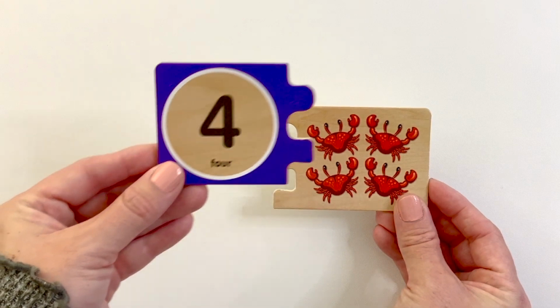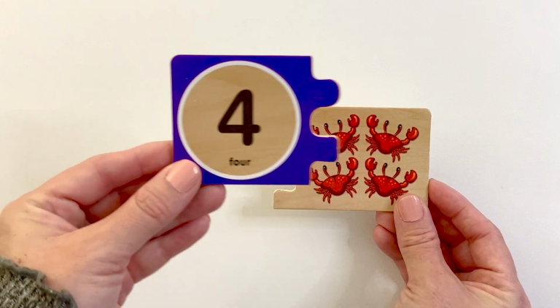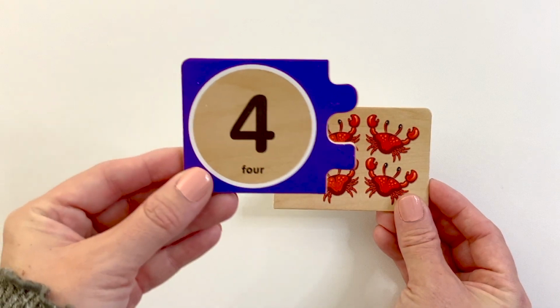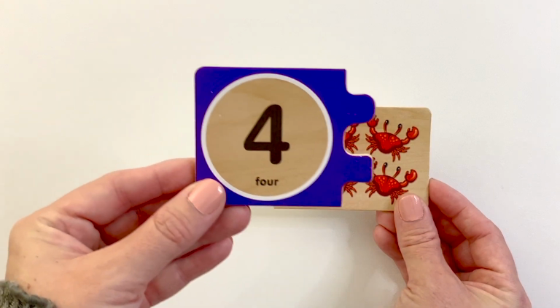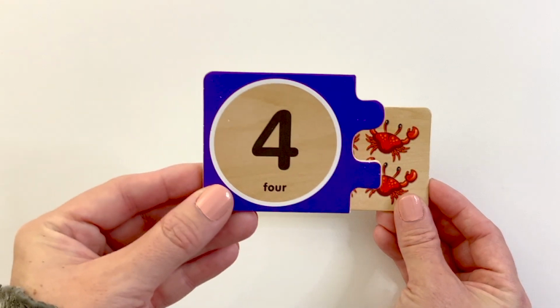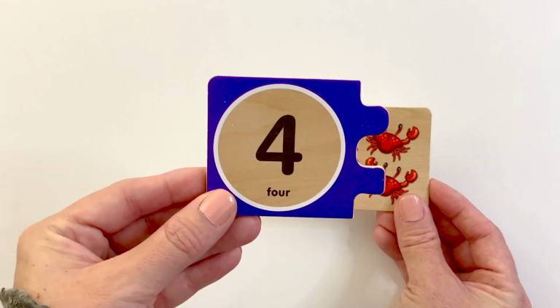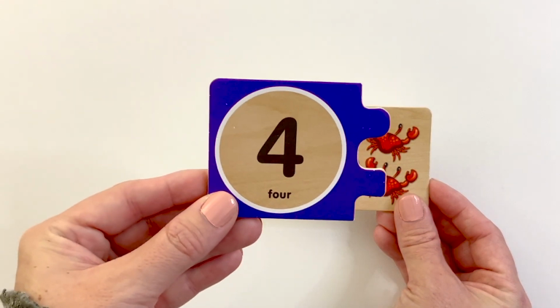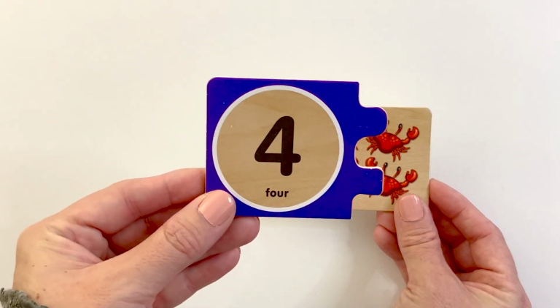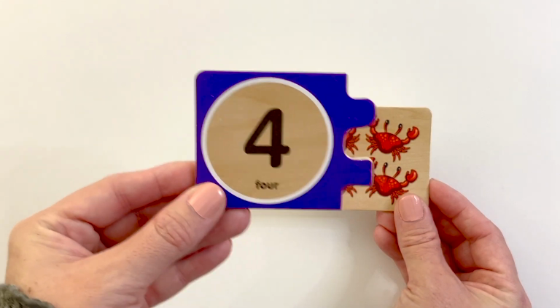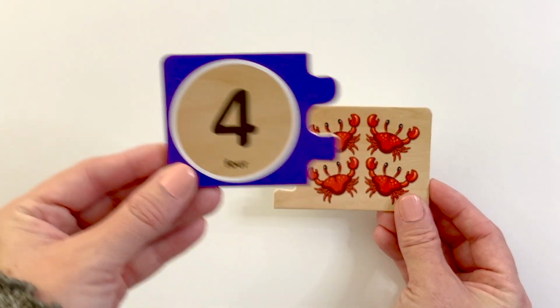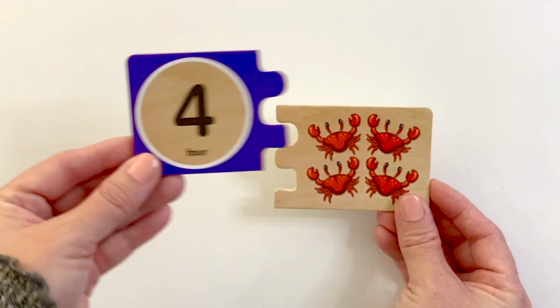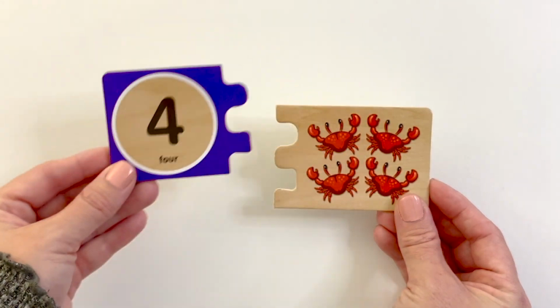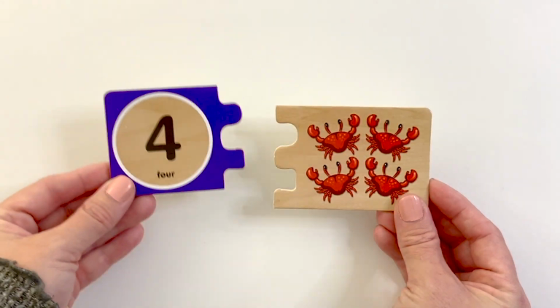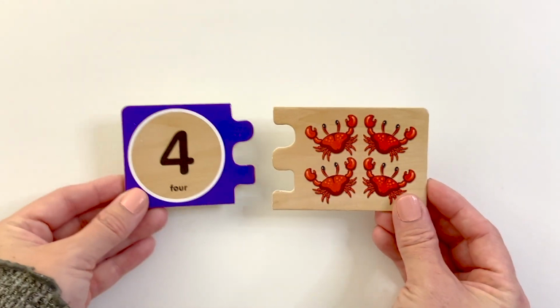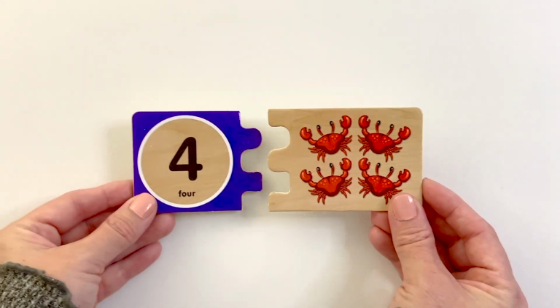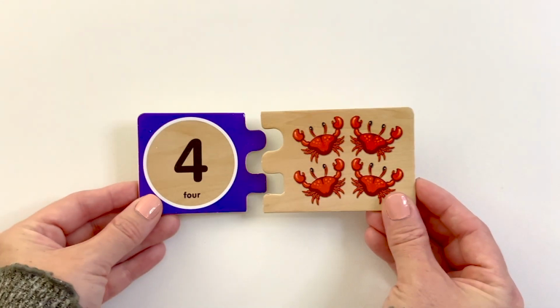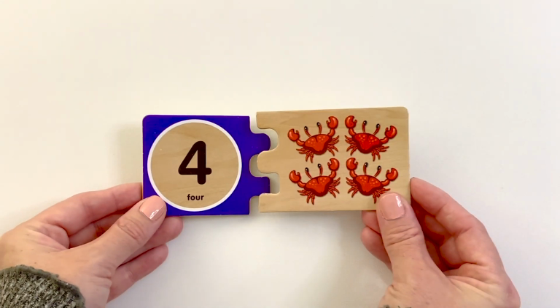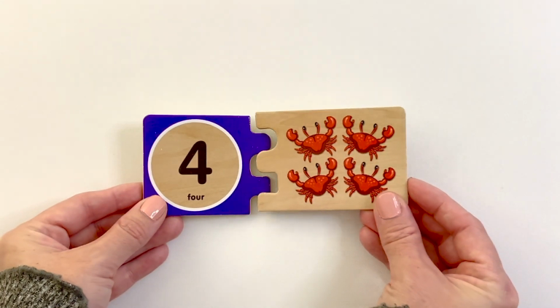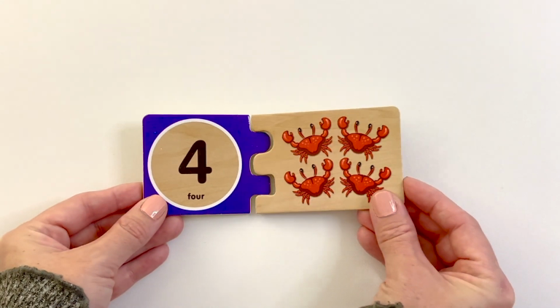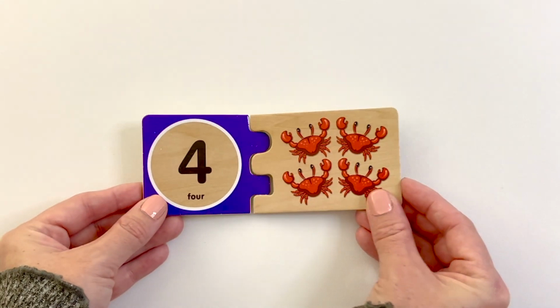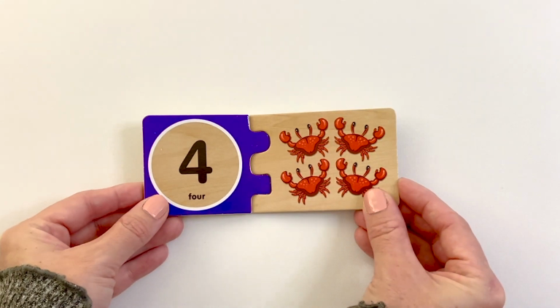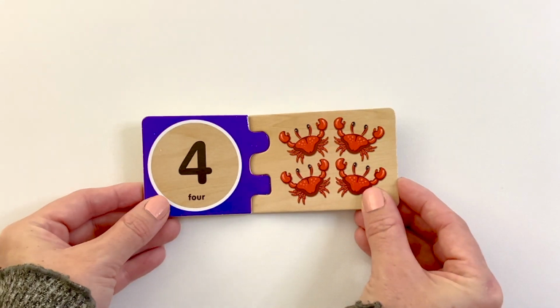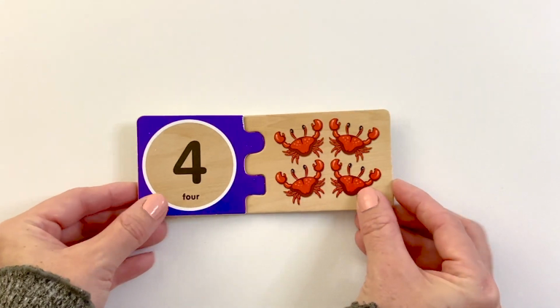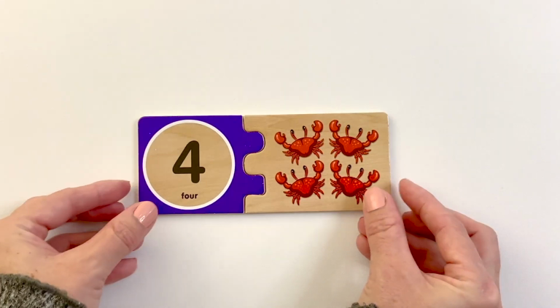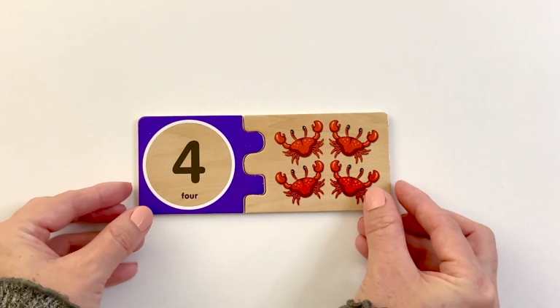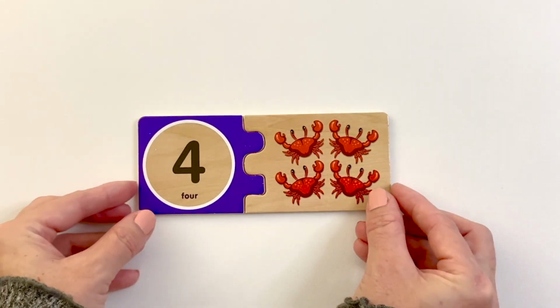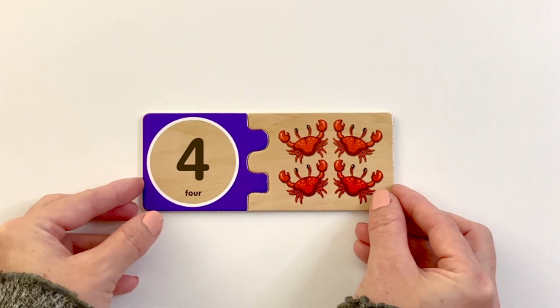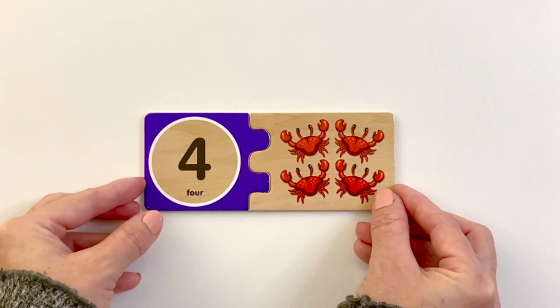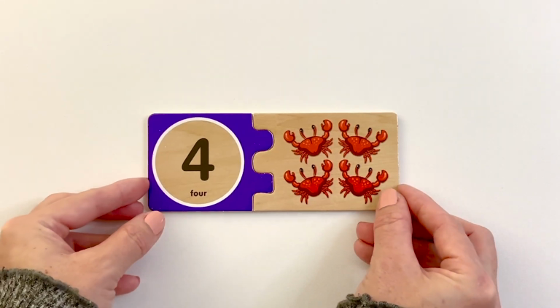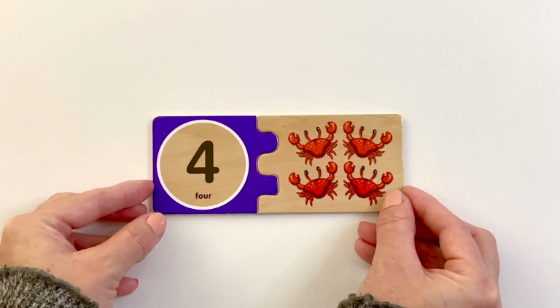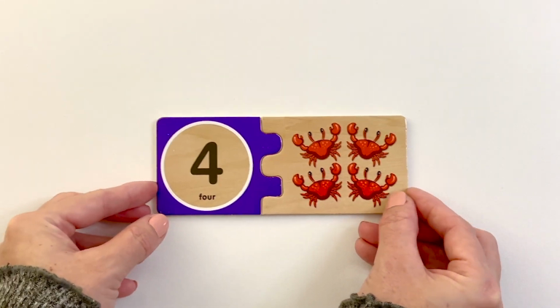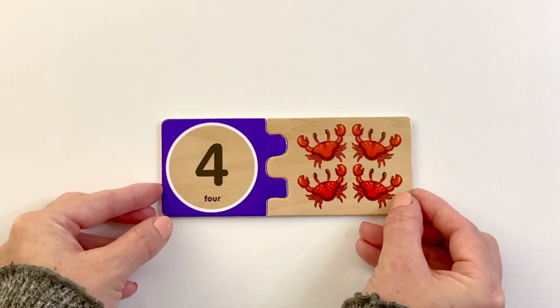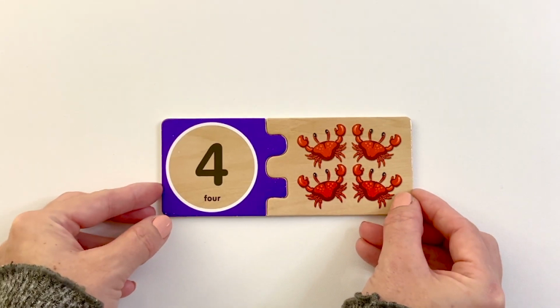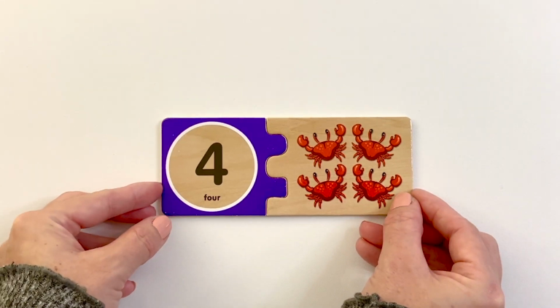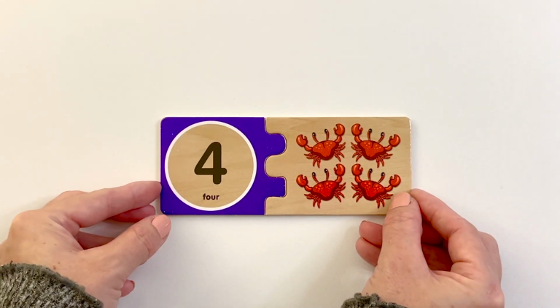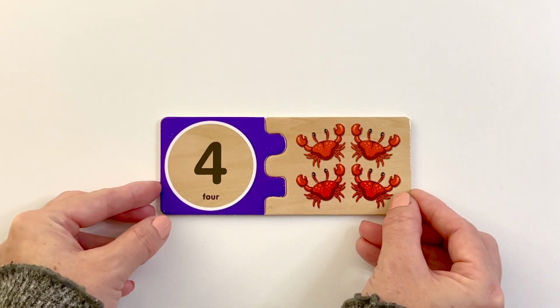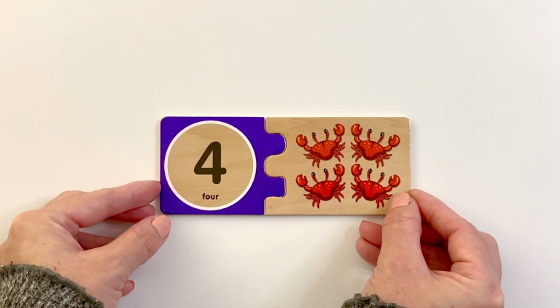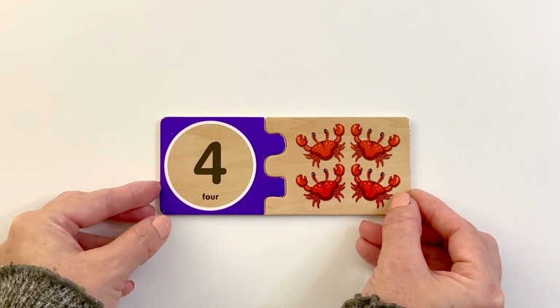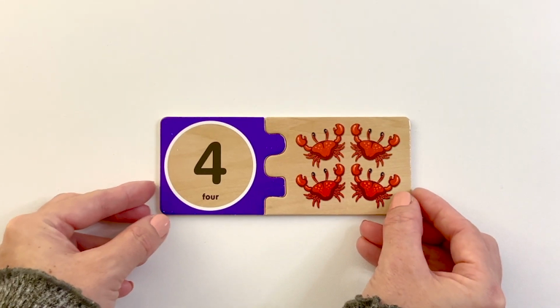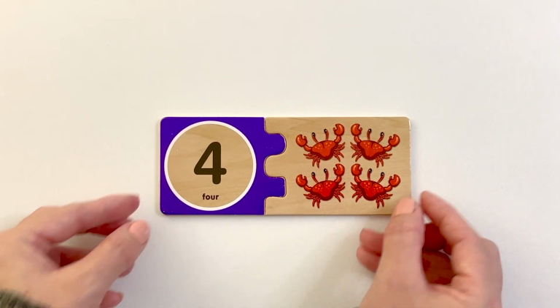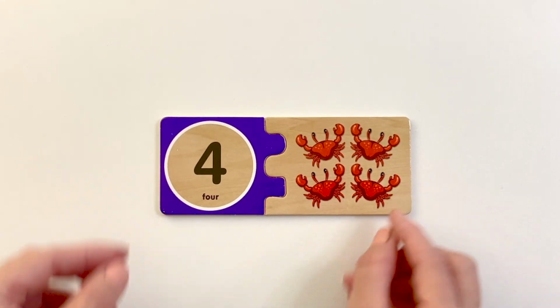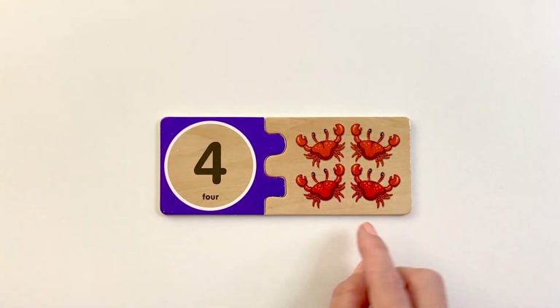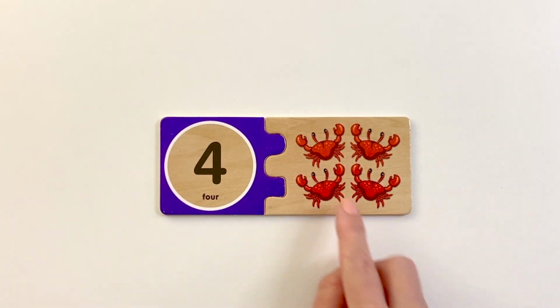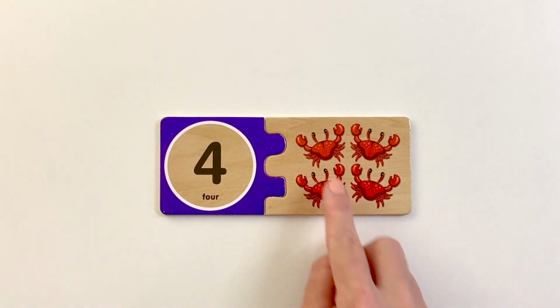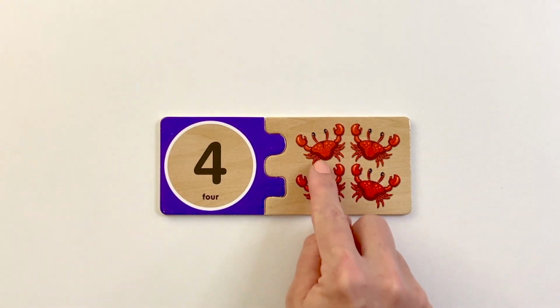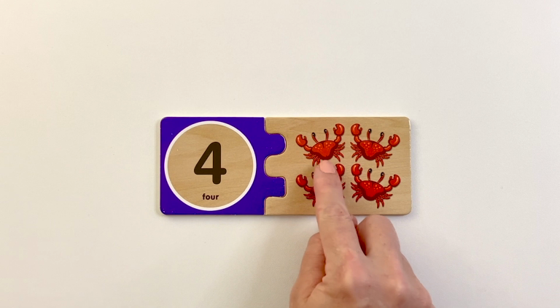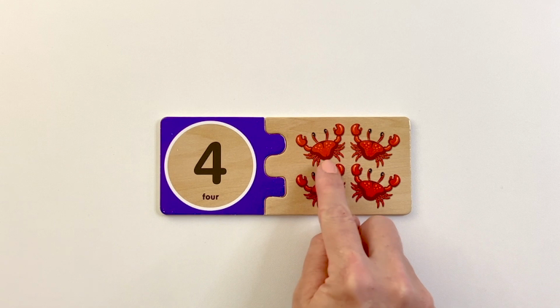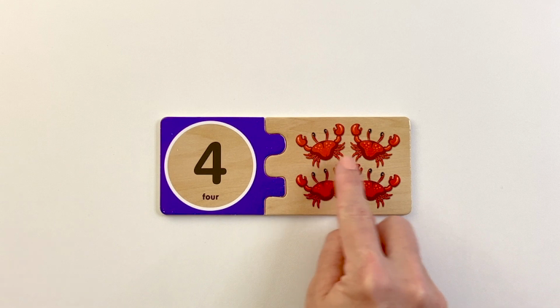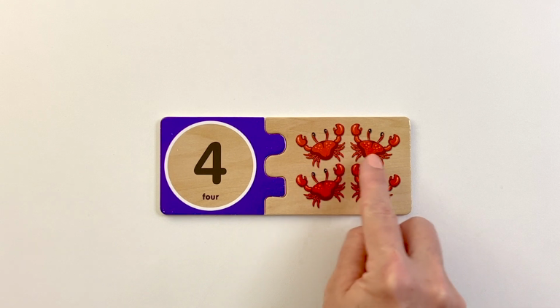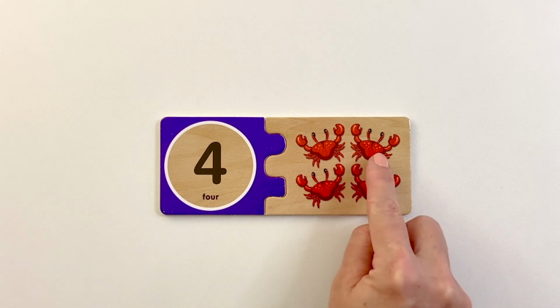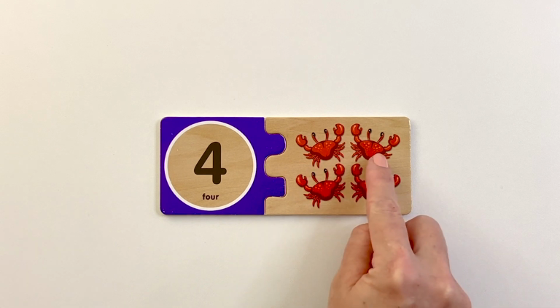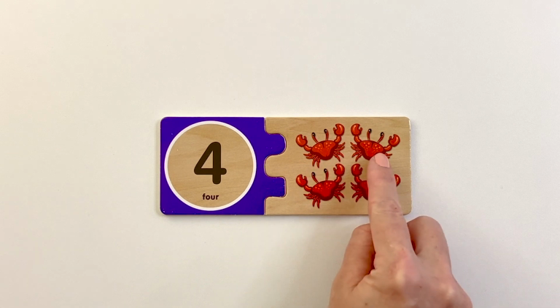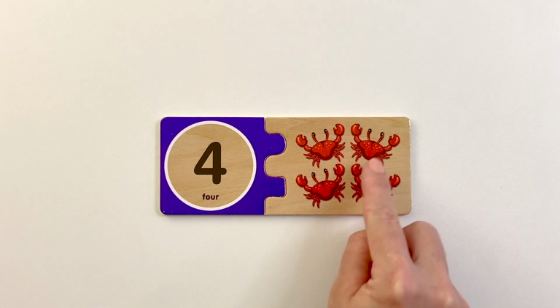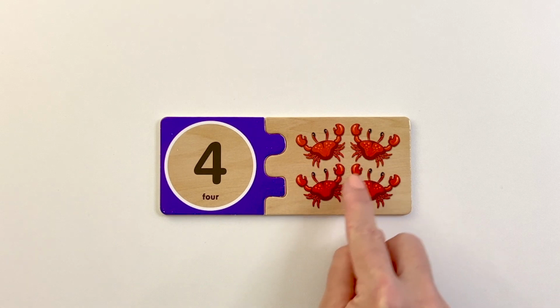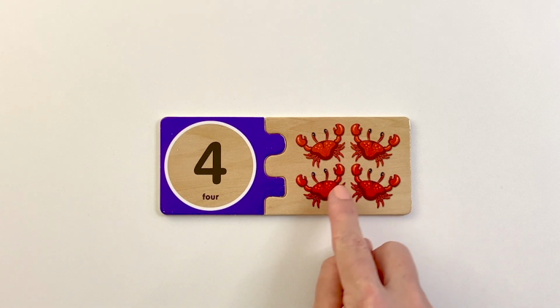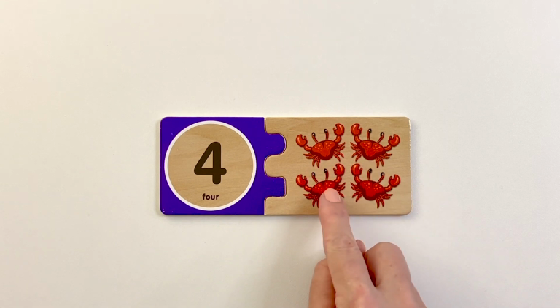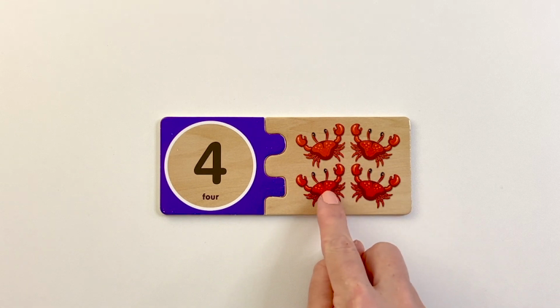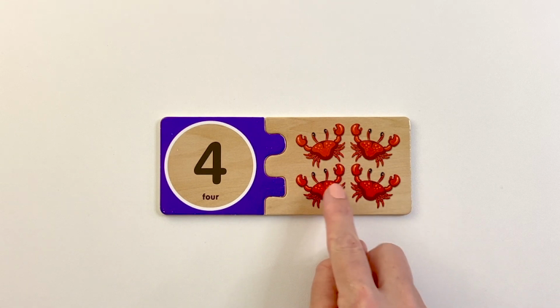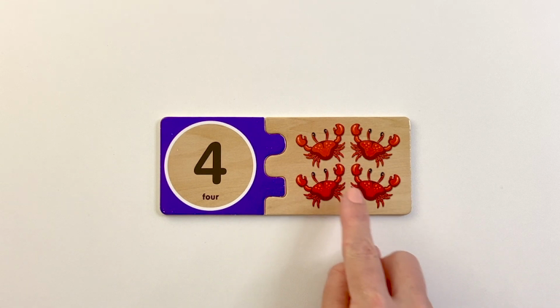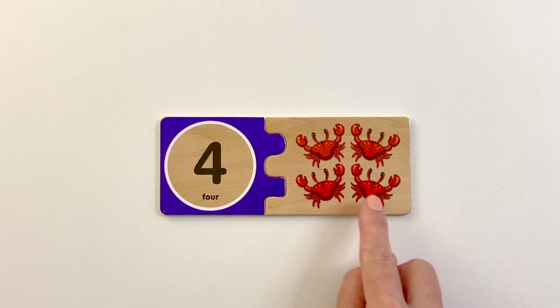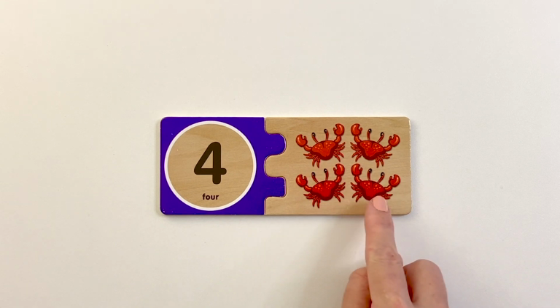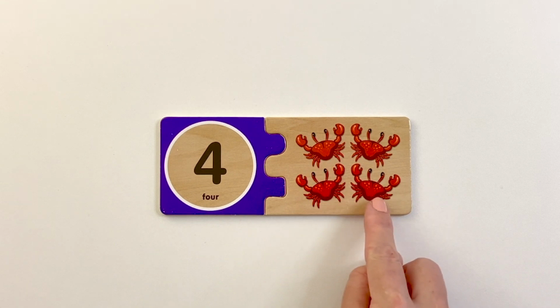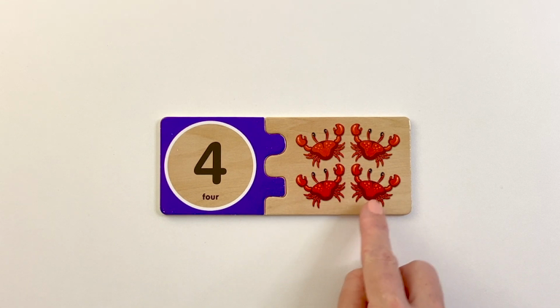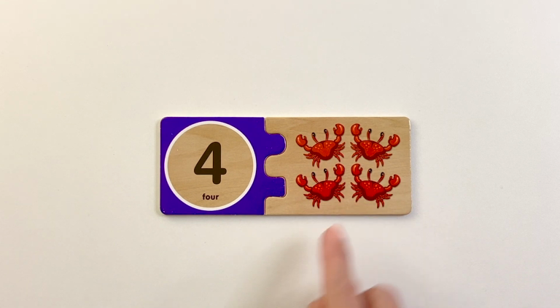Number four. Four crabs. One, two, three, four.